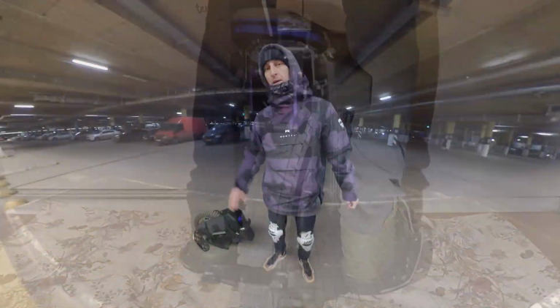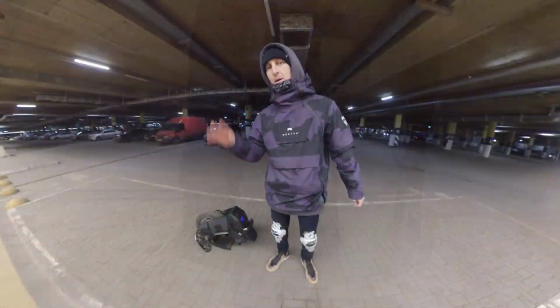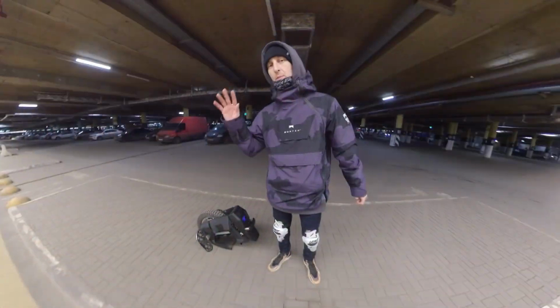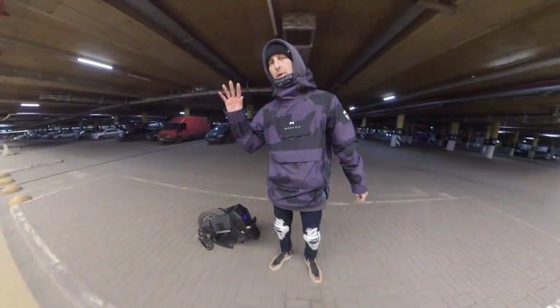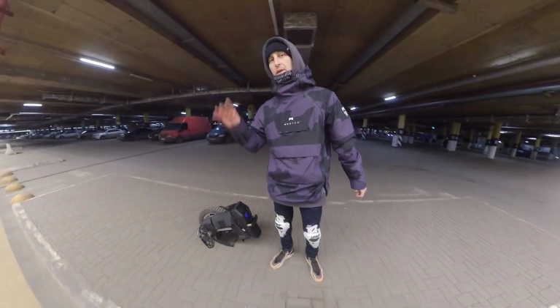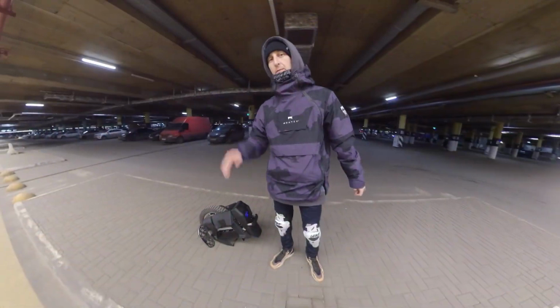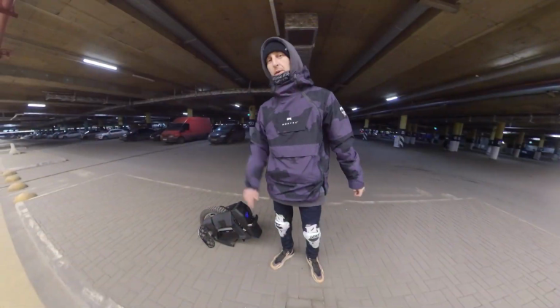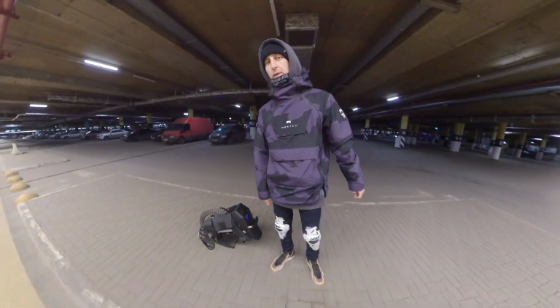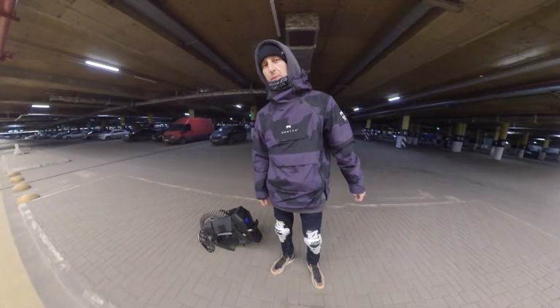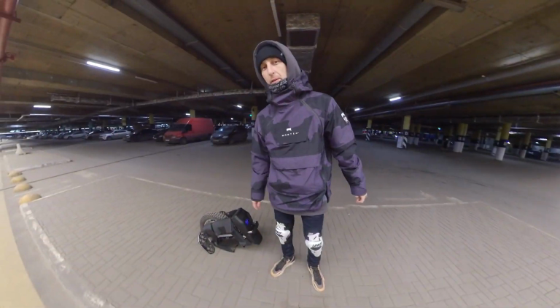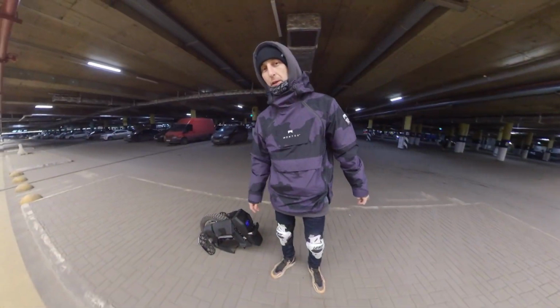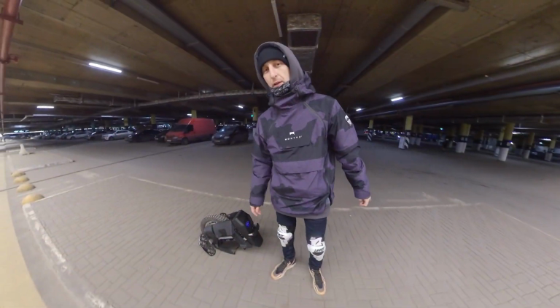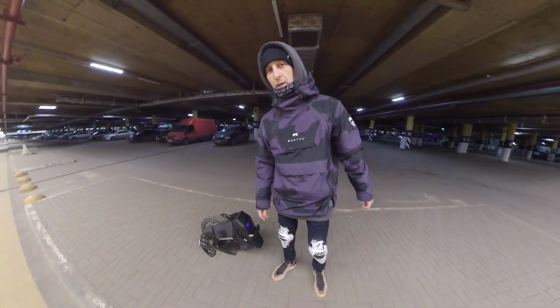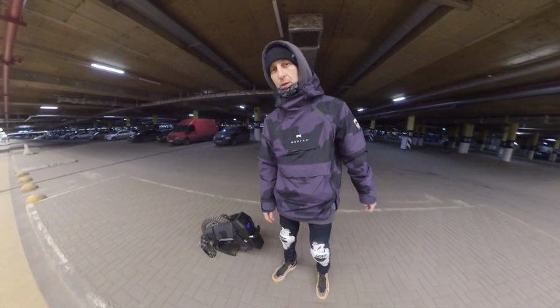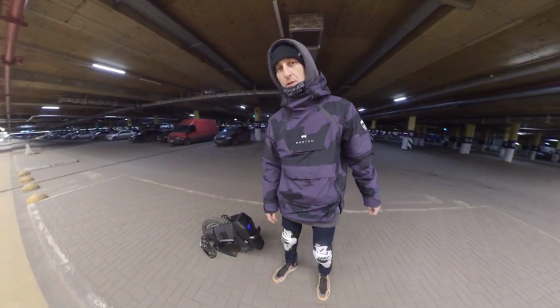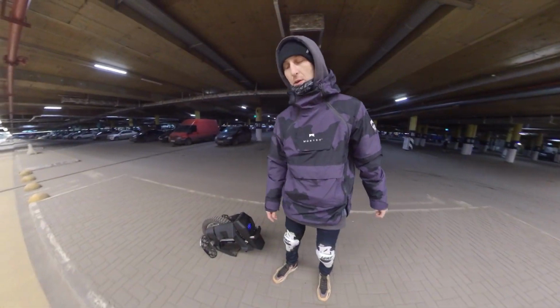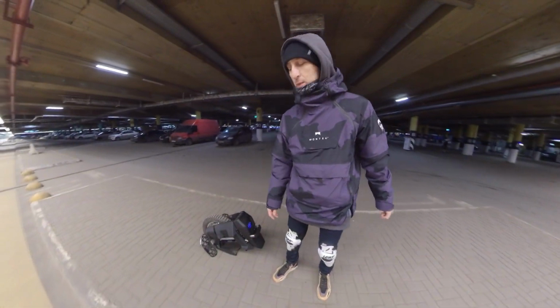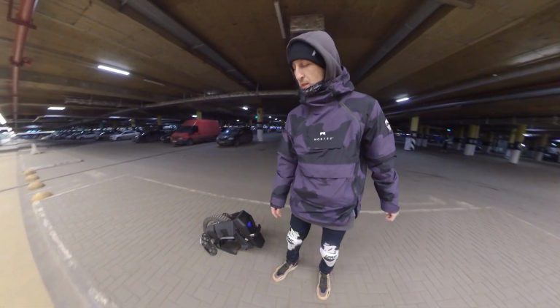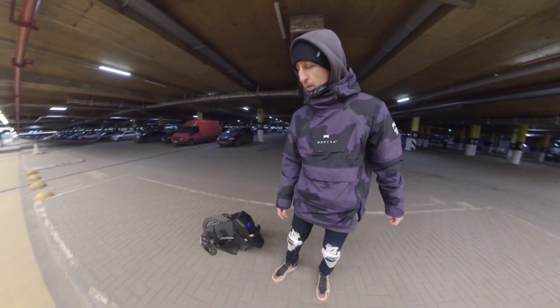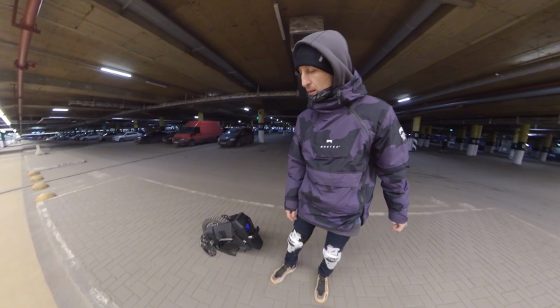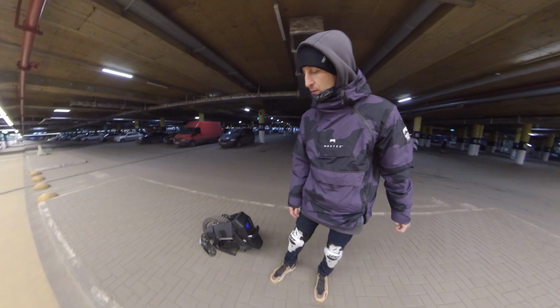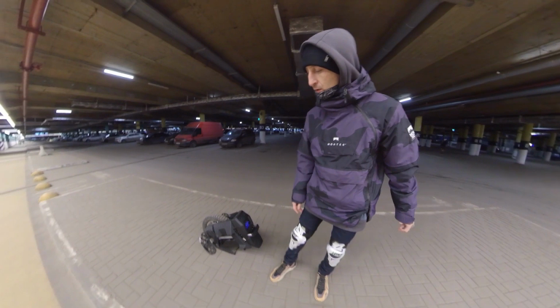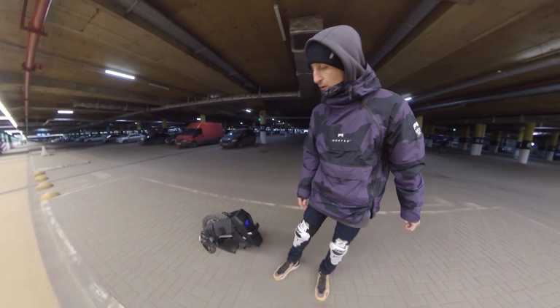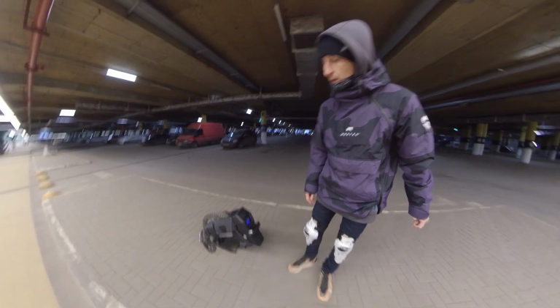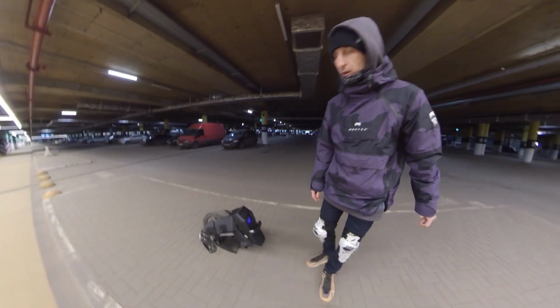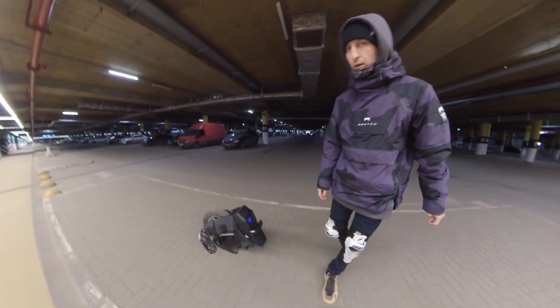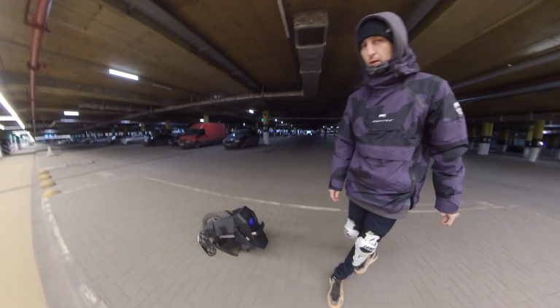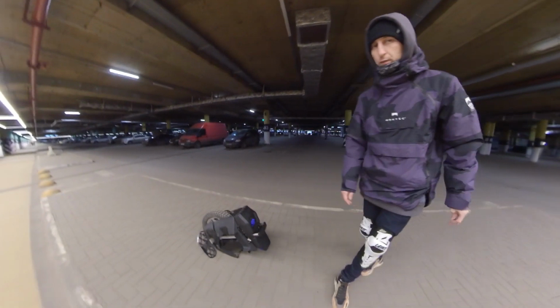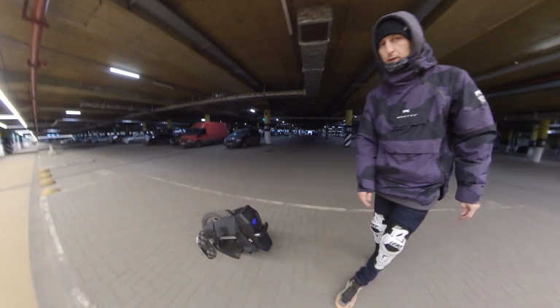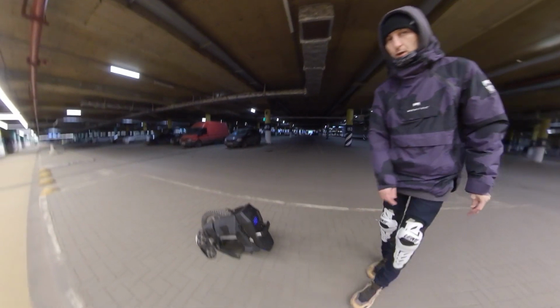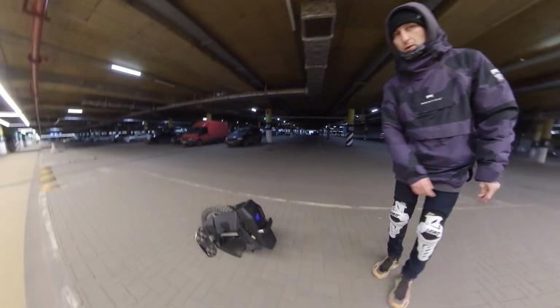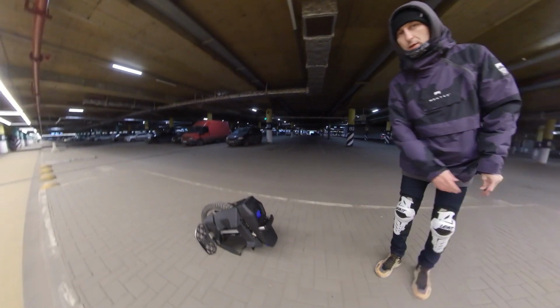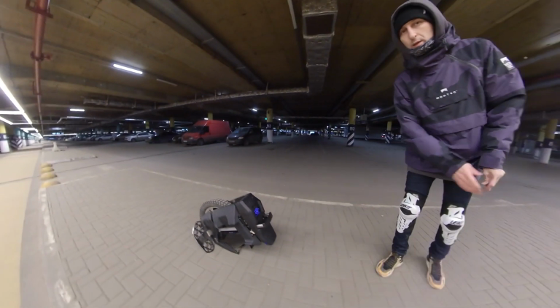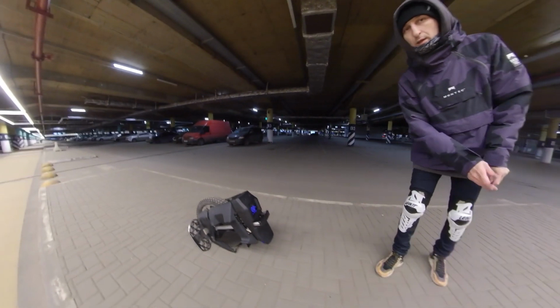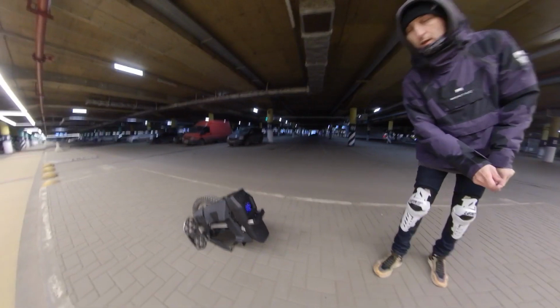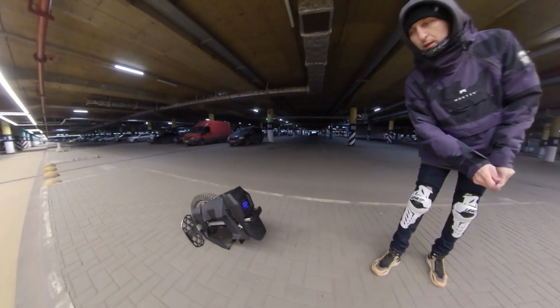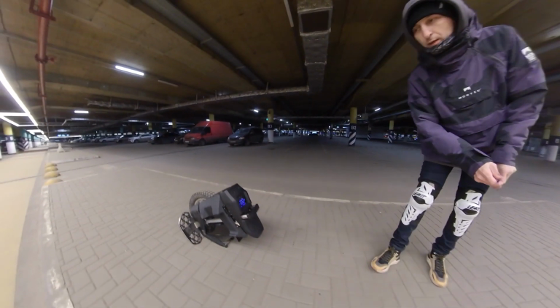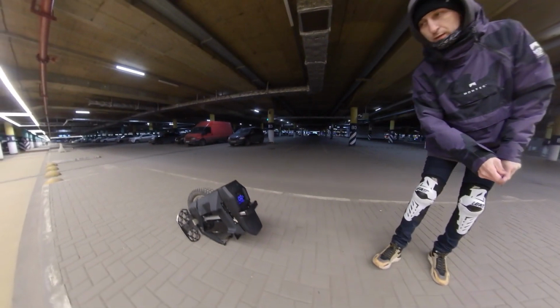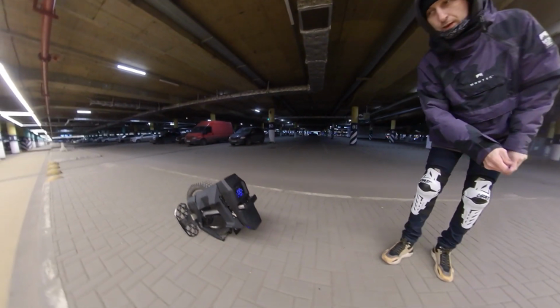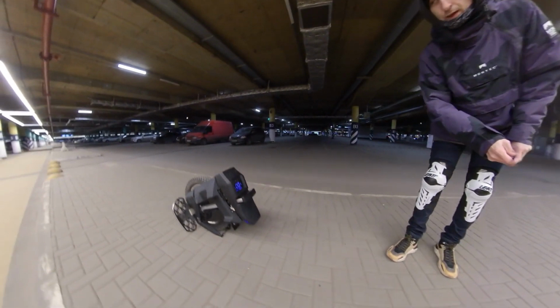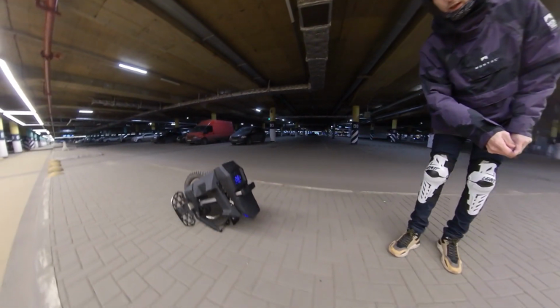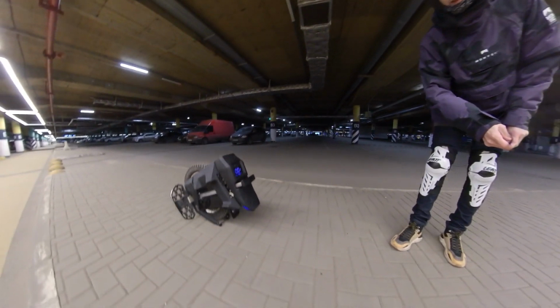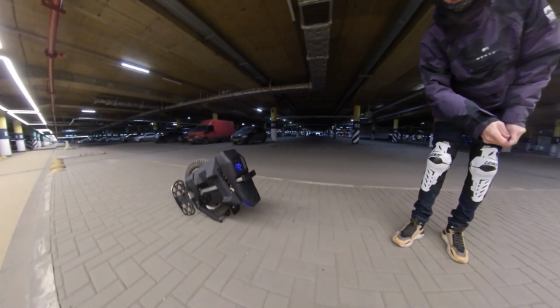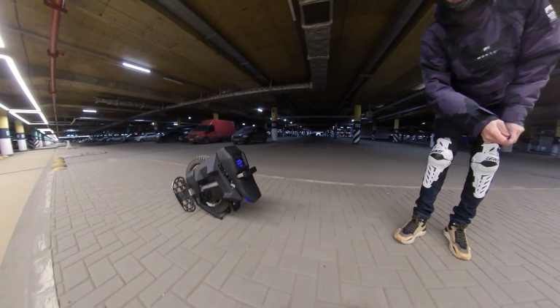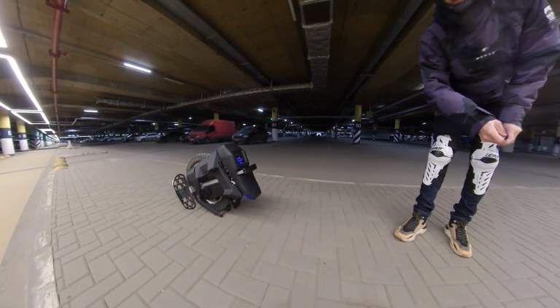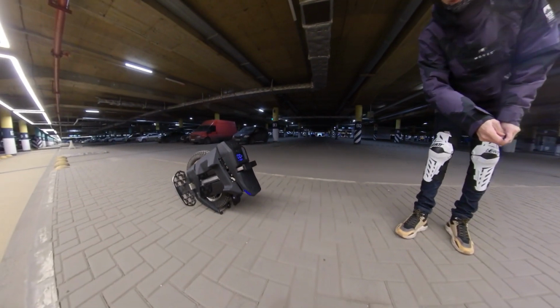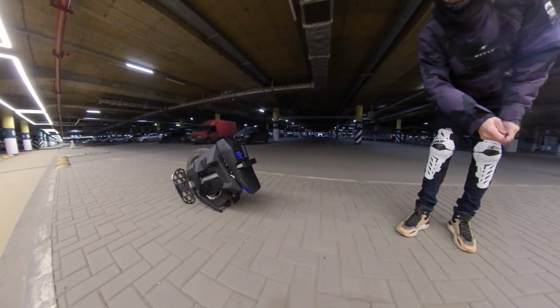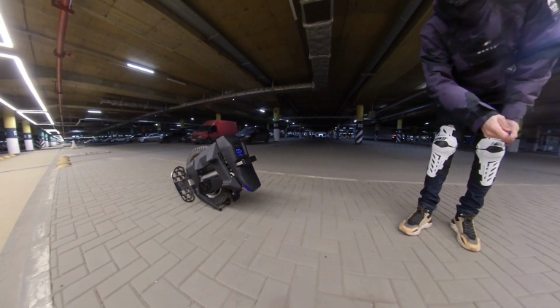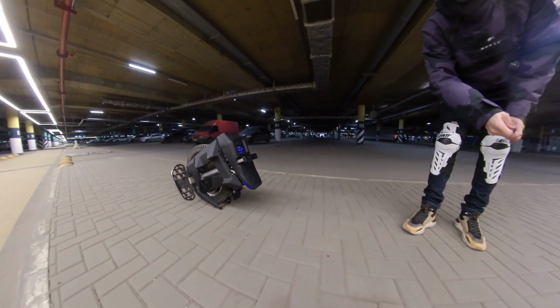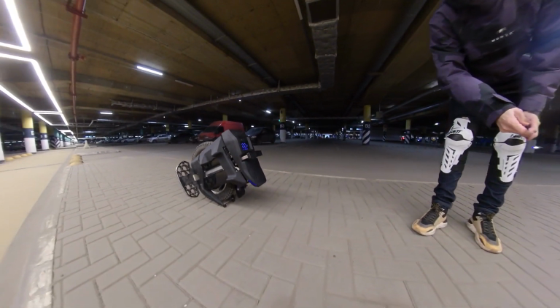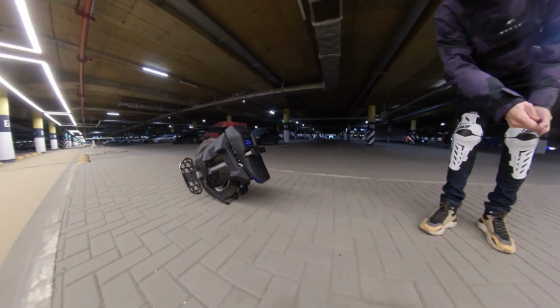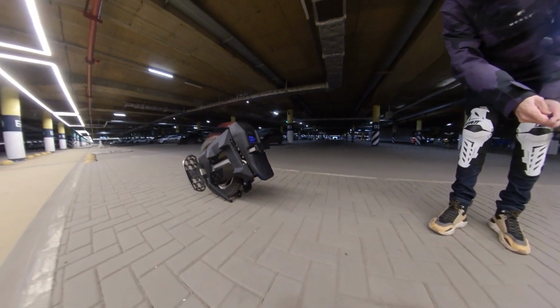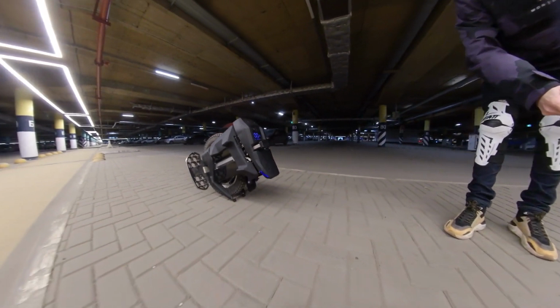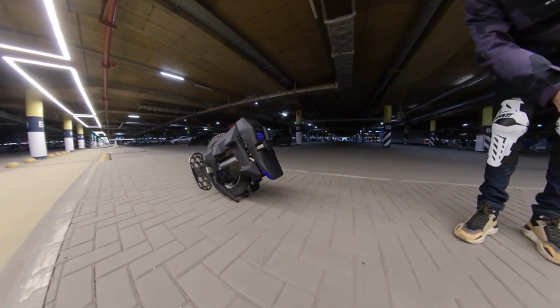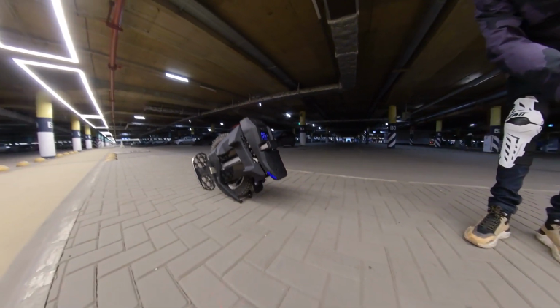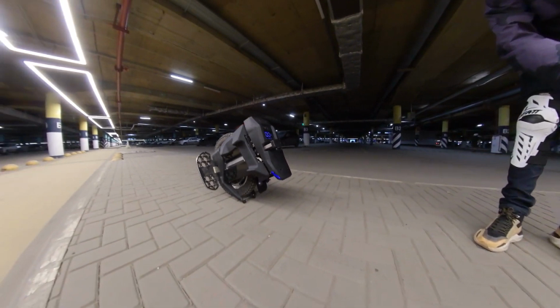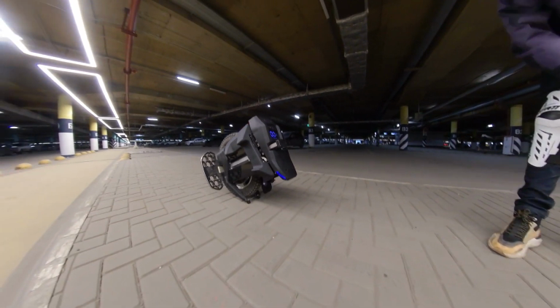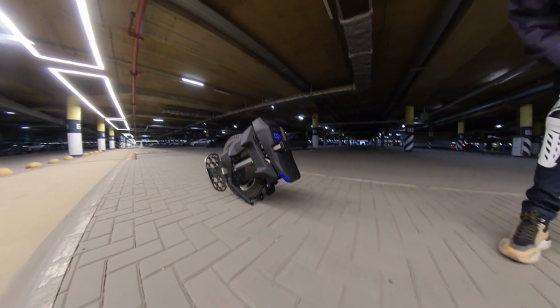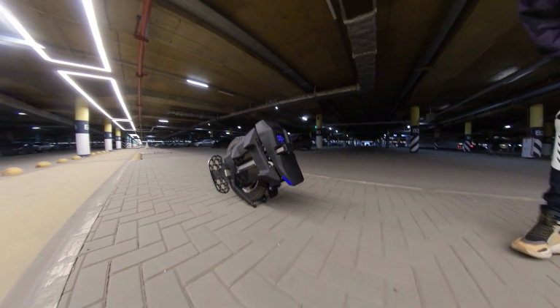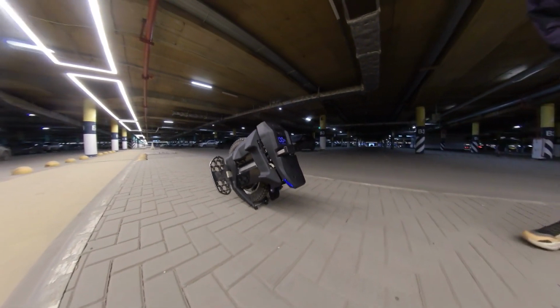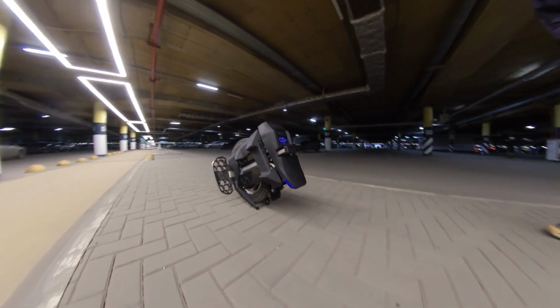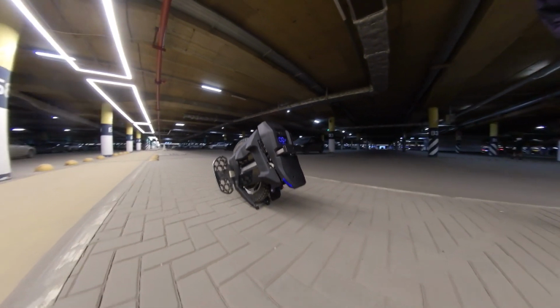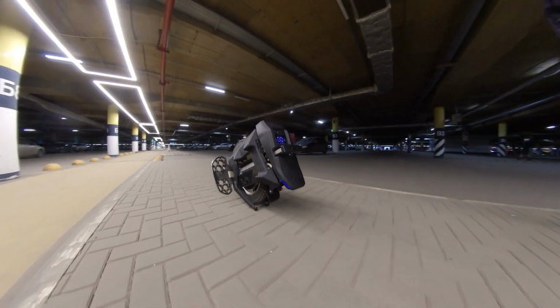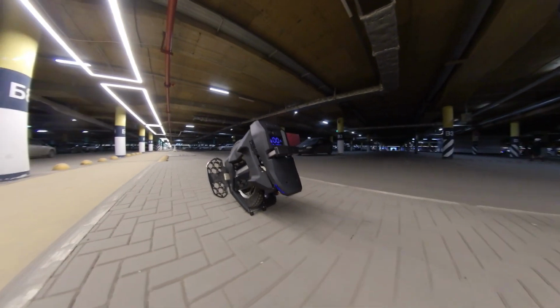We have assembled the second version of the titanium suspension links. It looks like this.